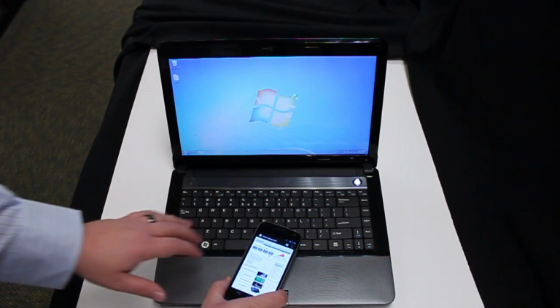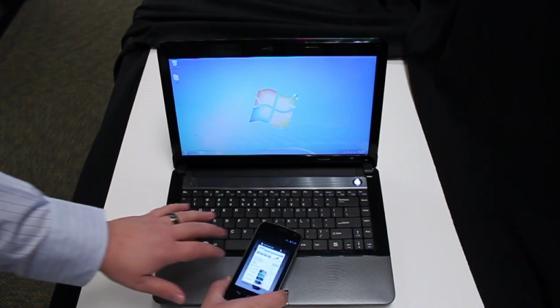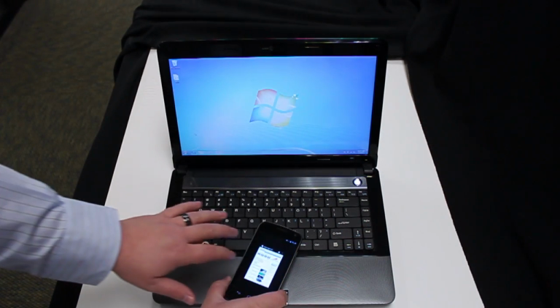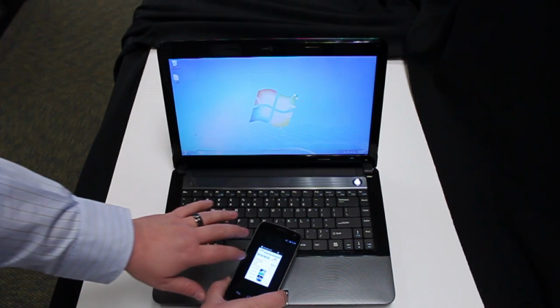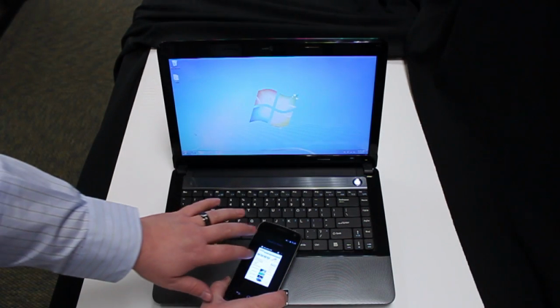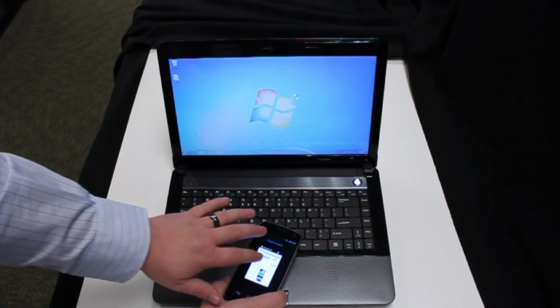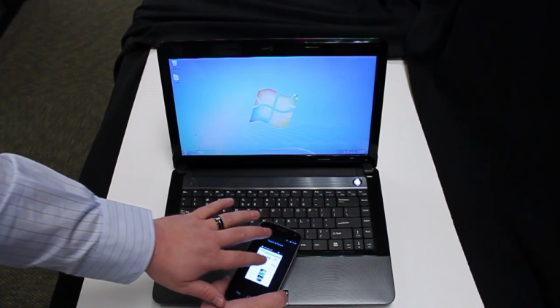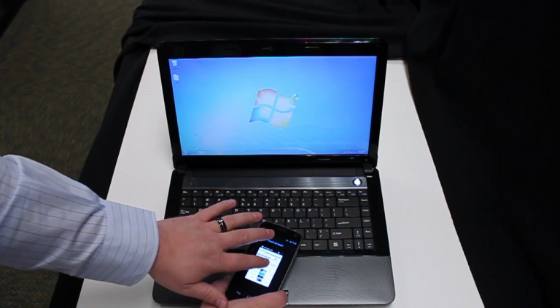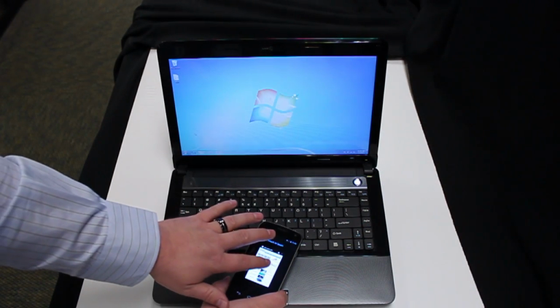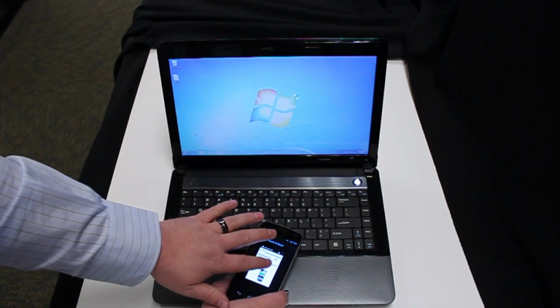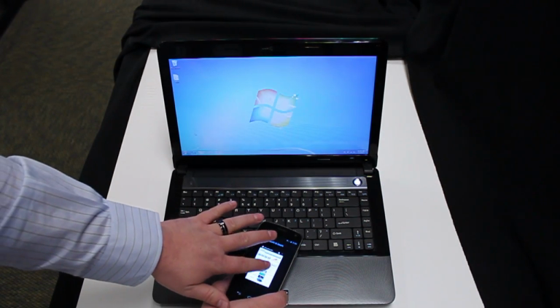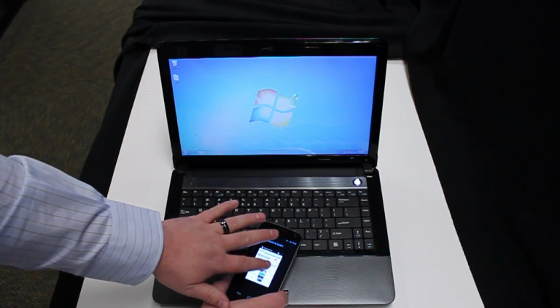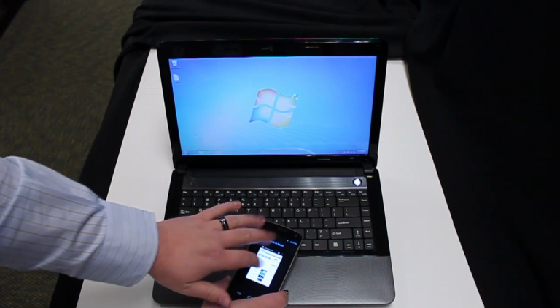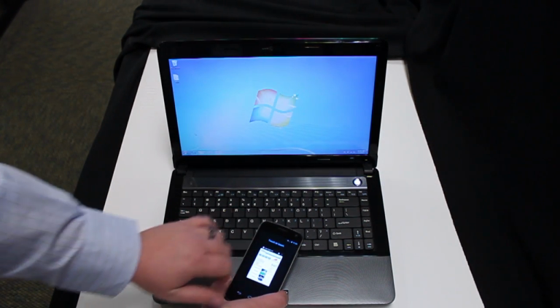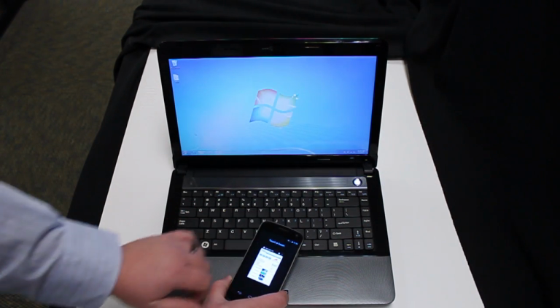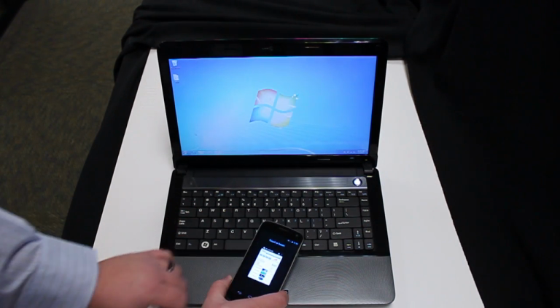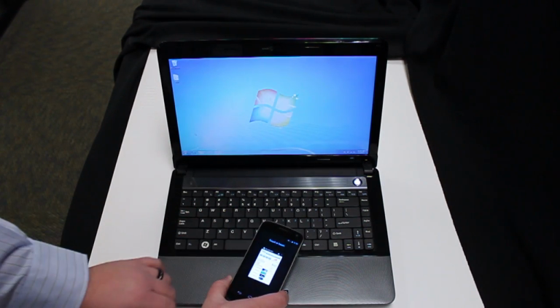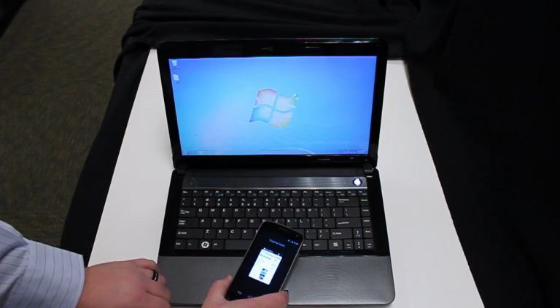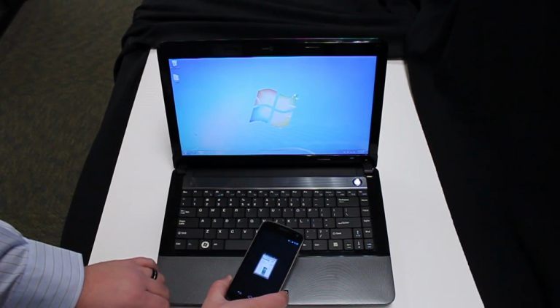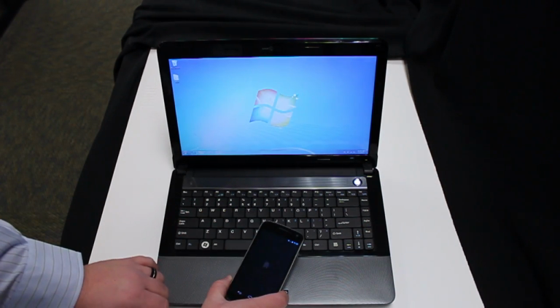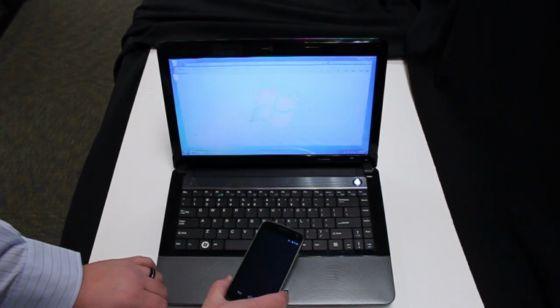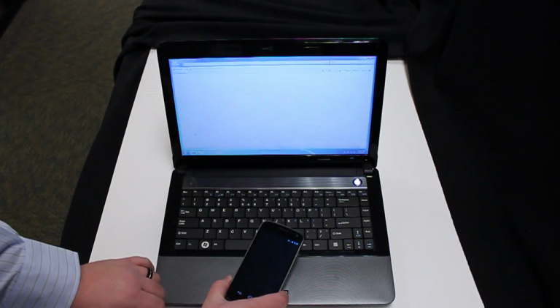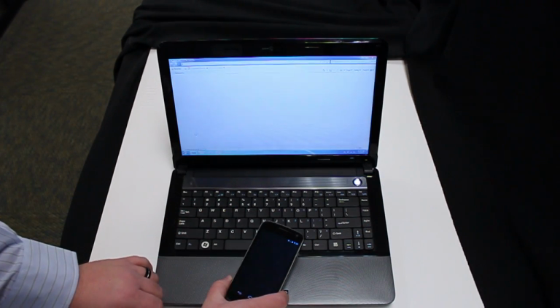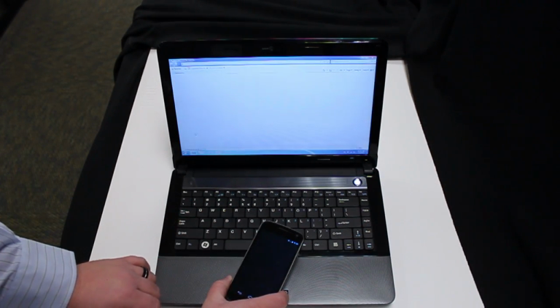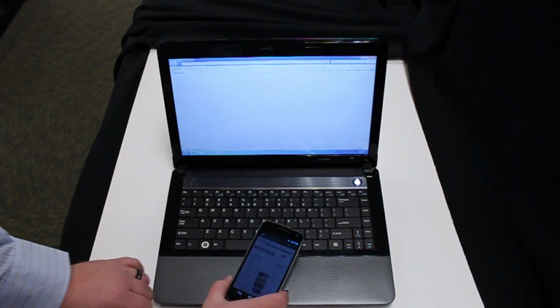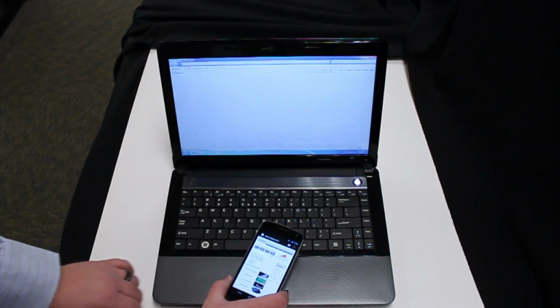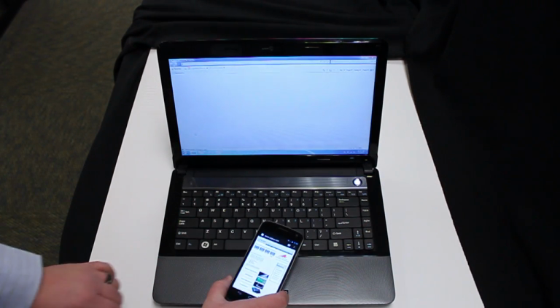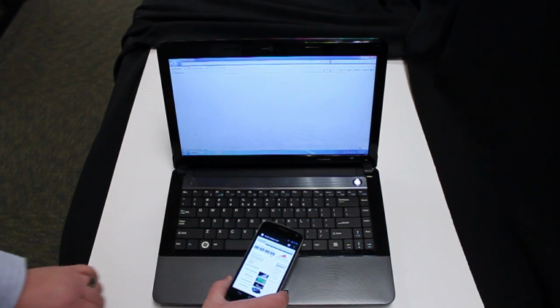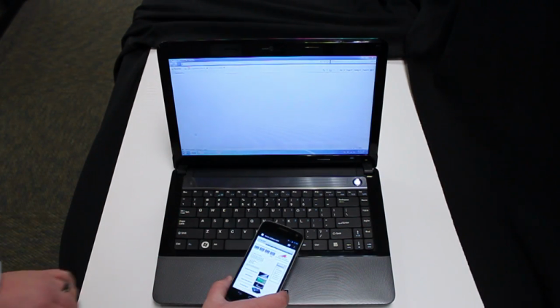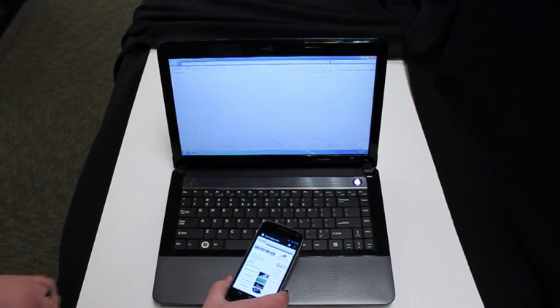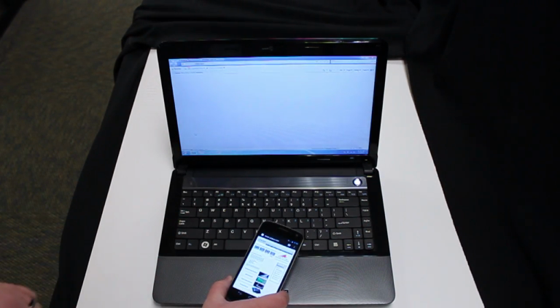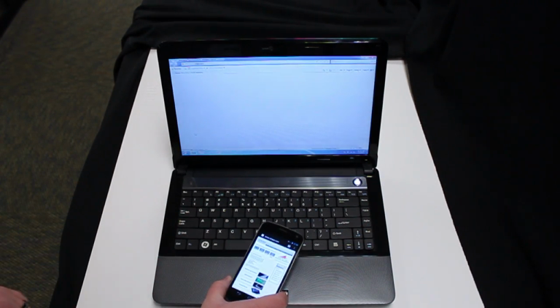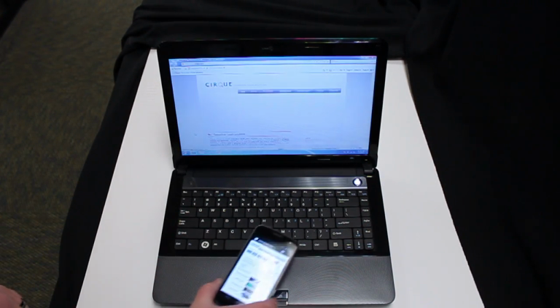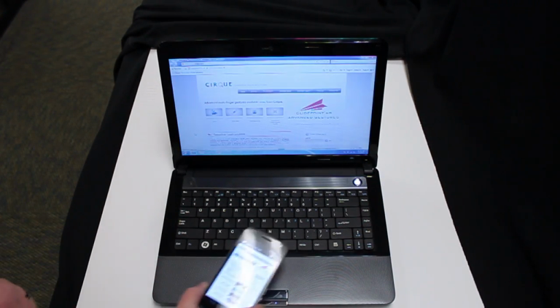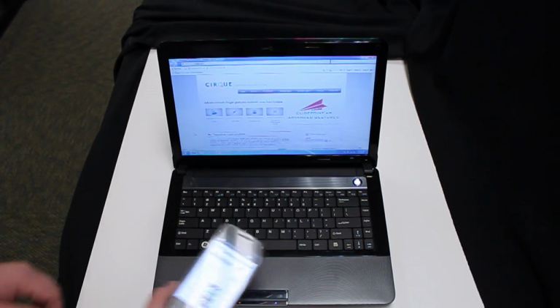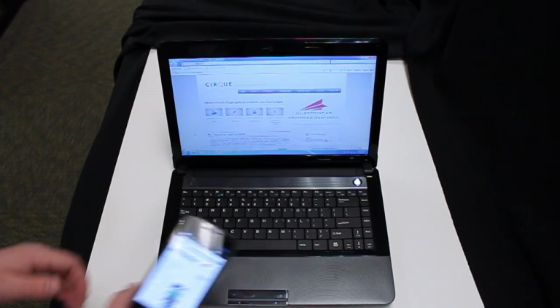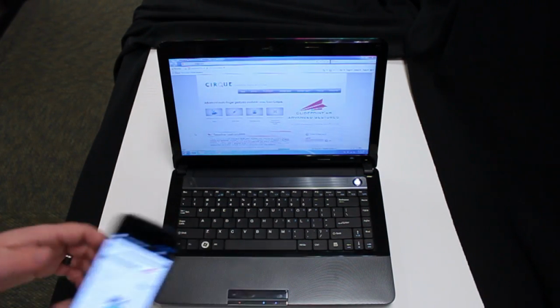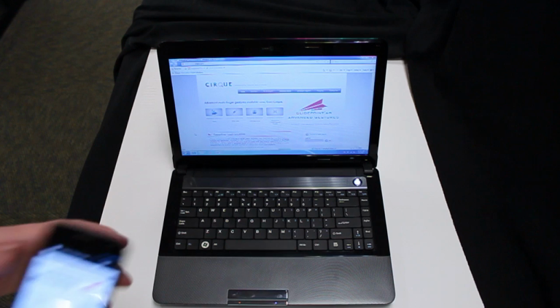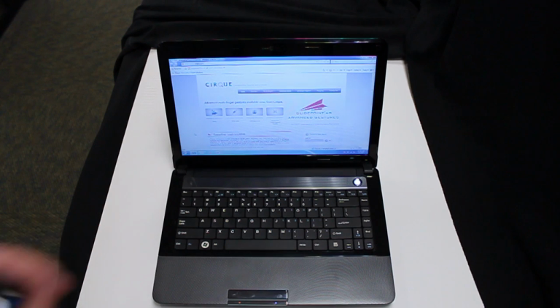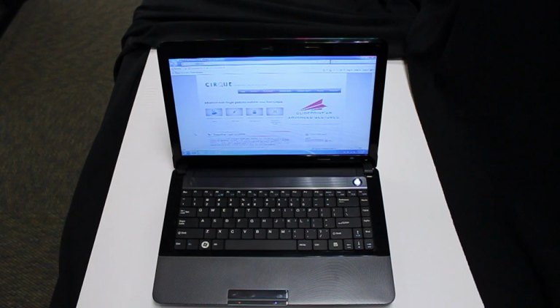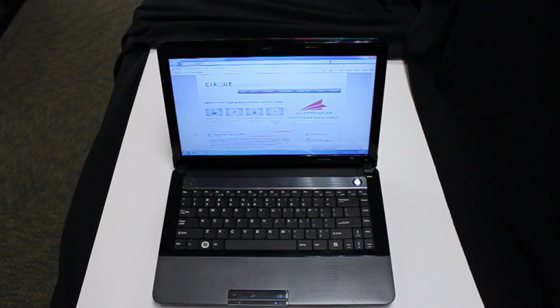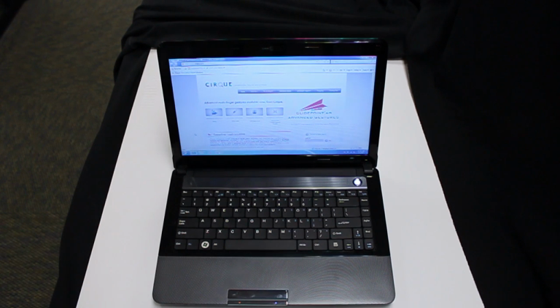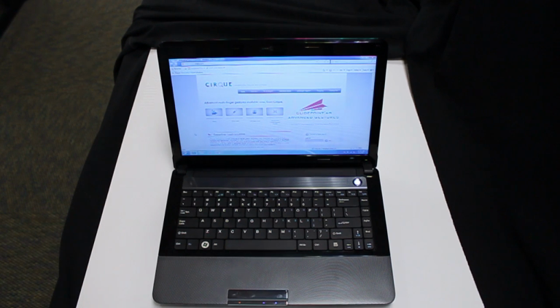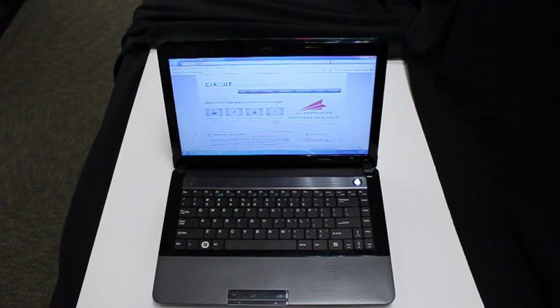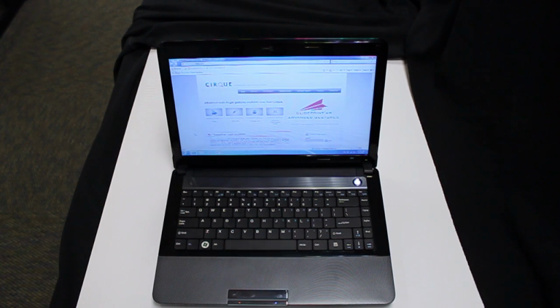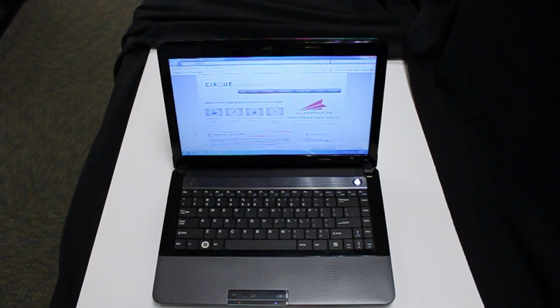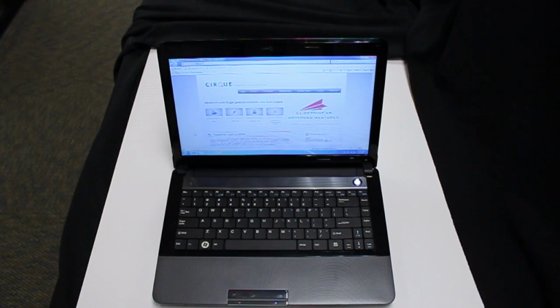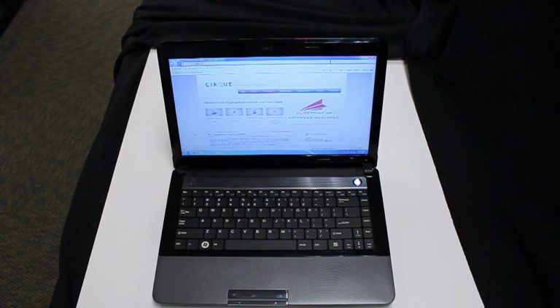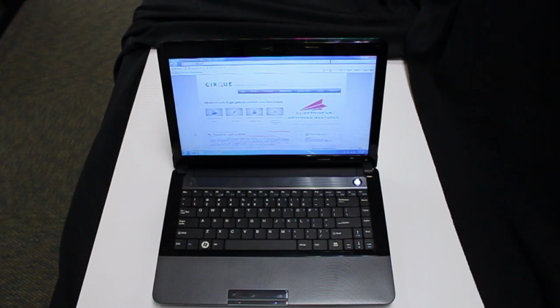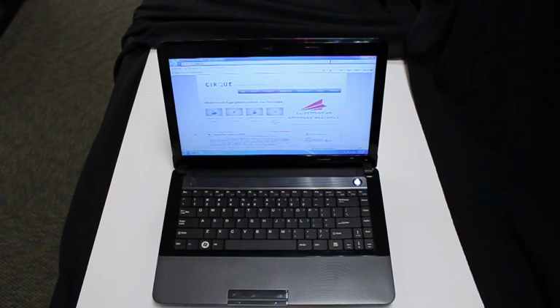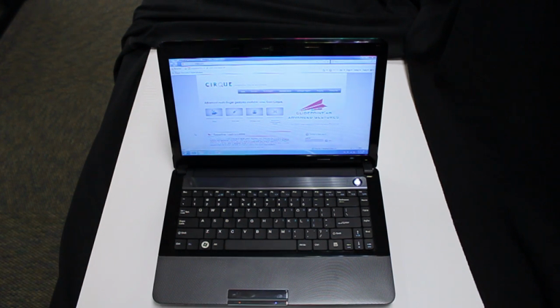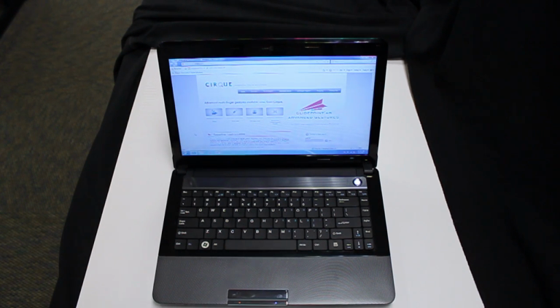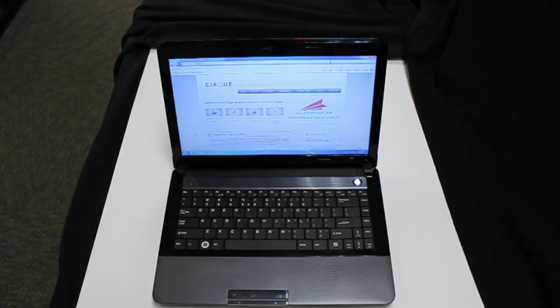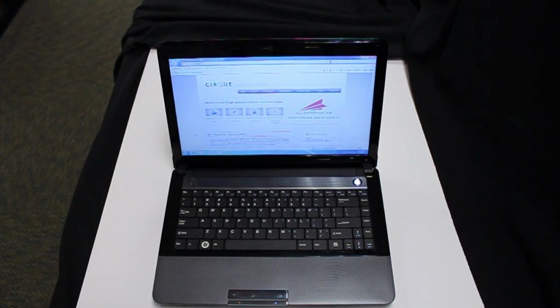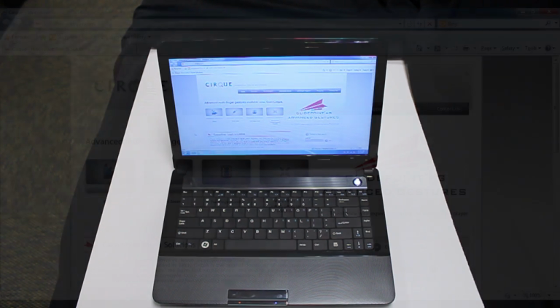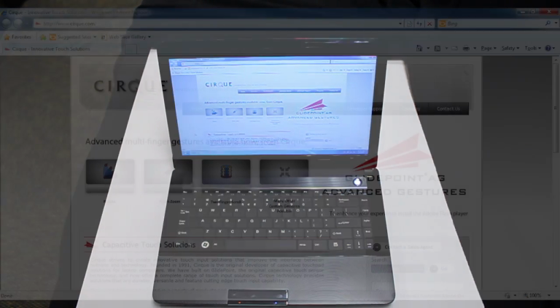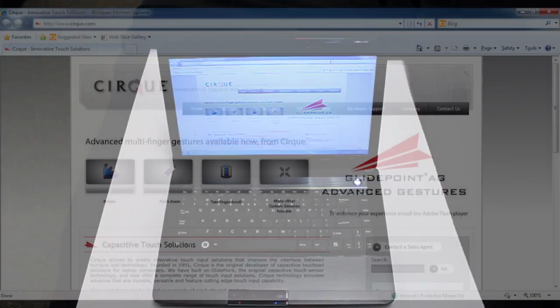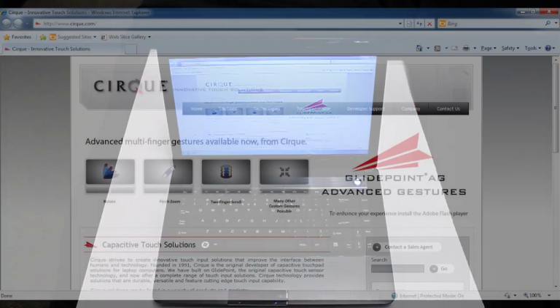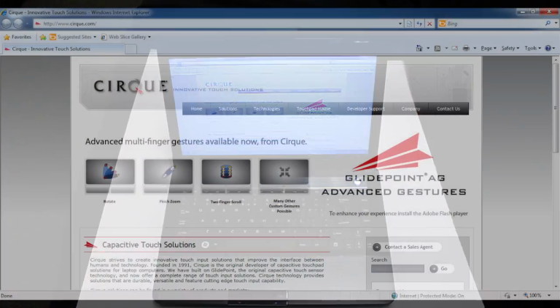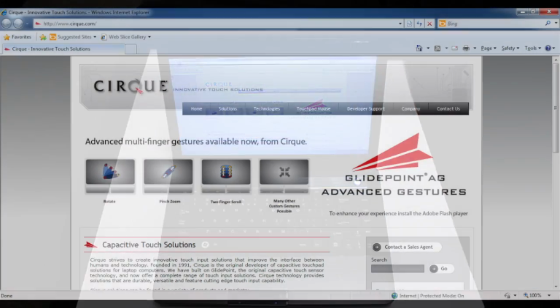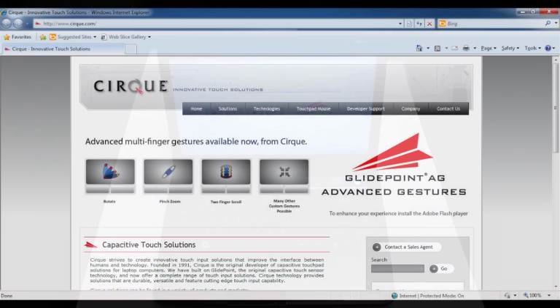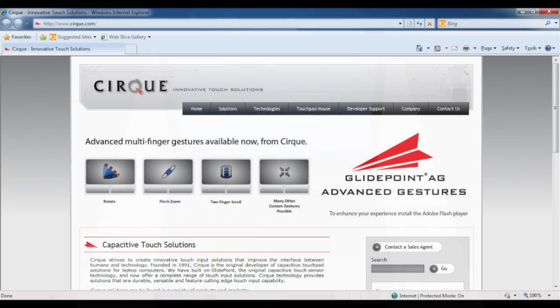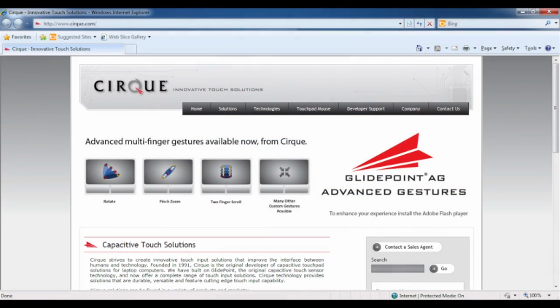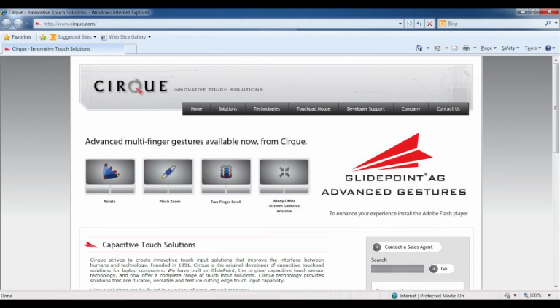To begin, we'll send a URL from the phone. Here we have CIRC's webpage — as the devices communicate, the URL is sent to the PC.